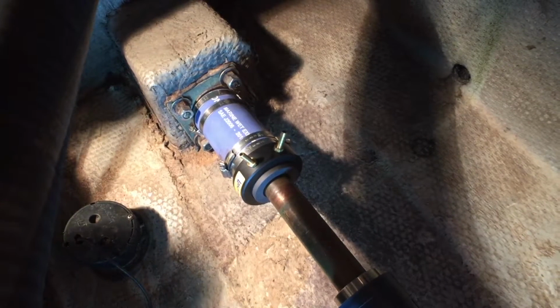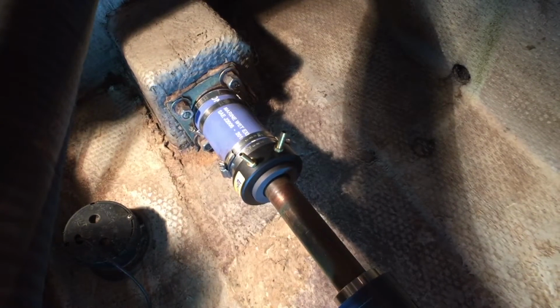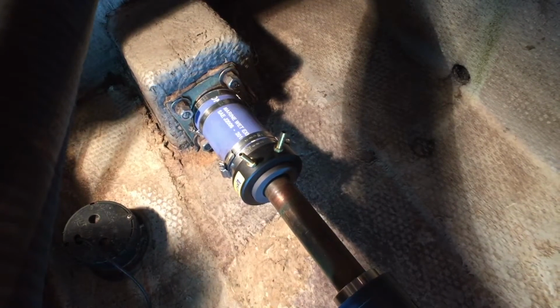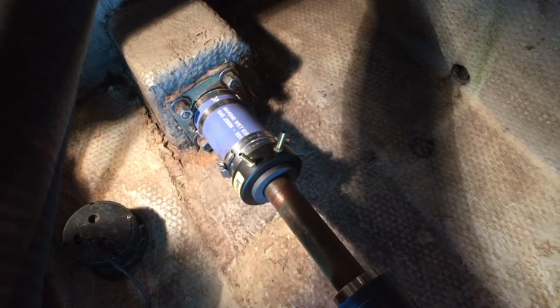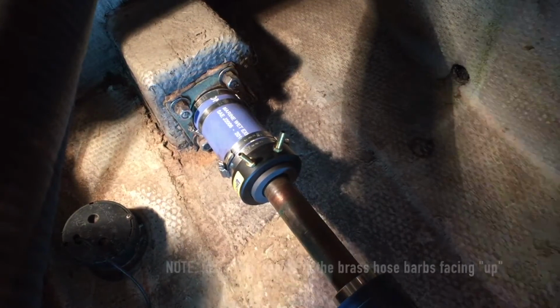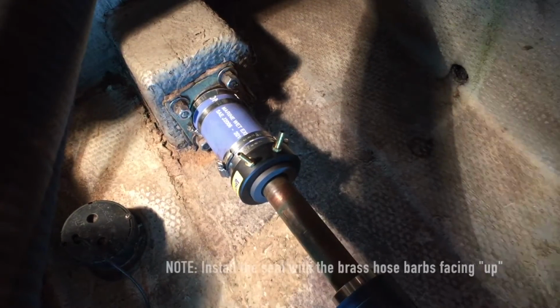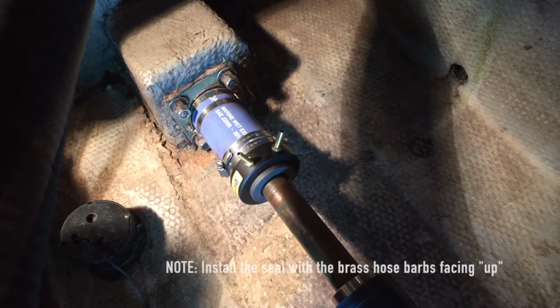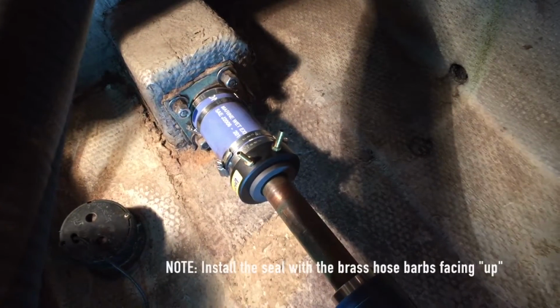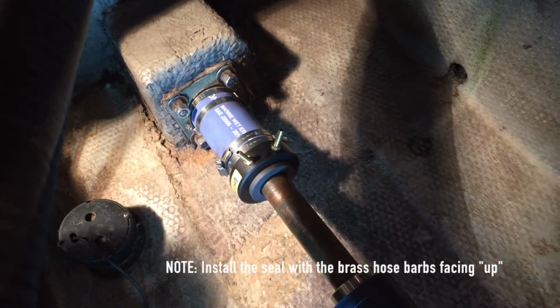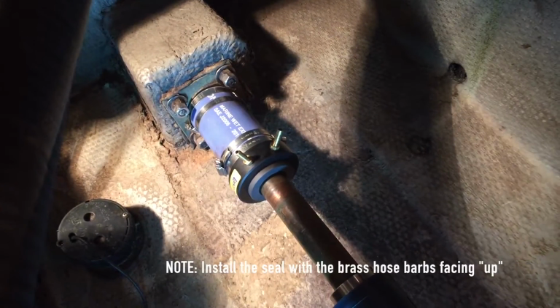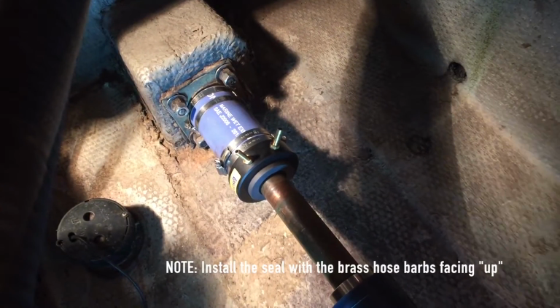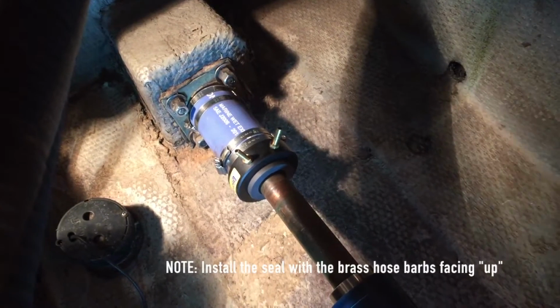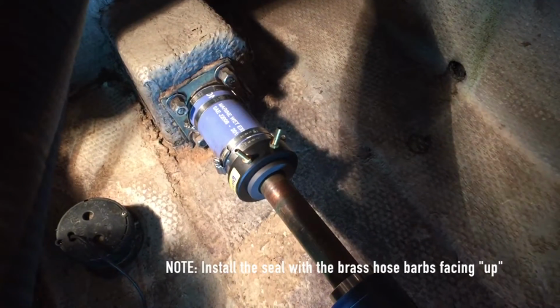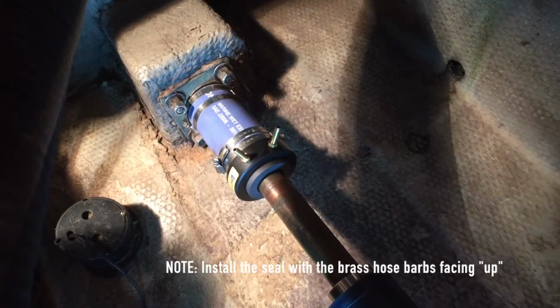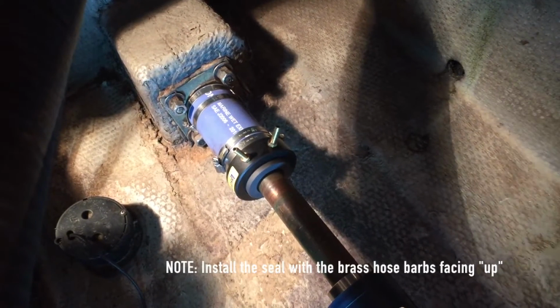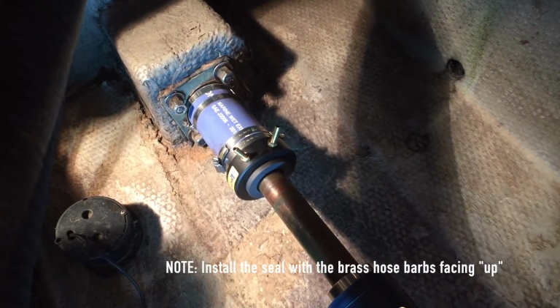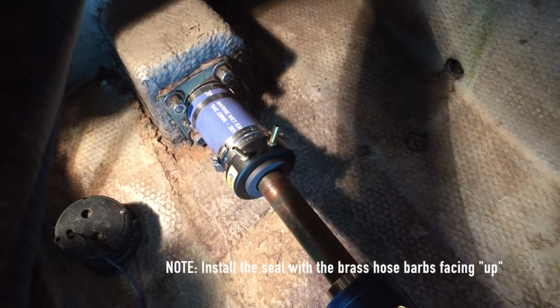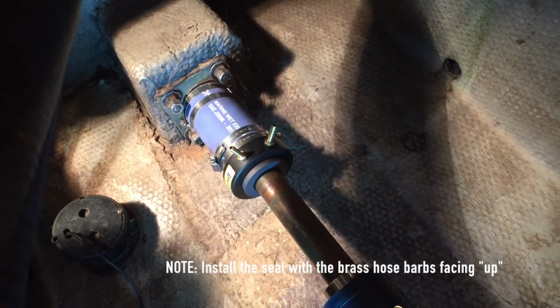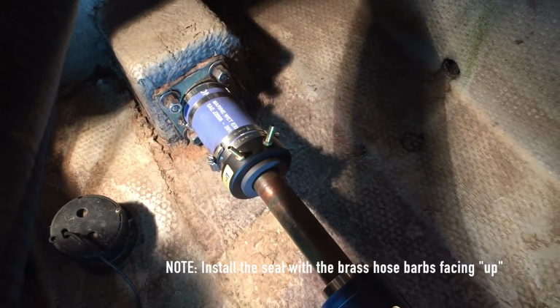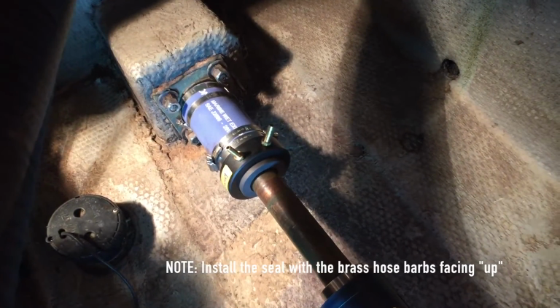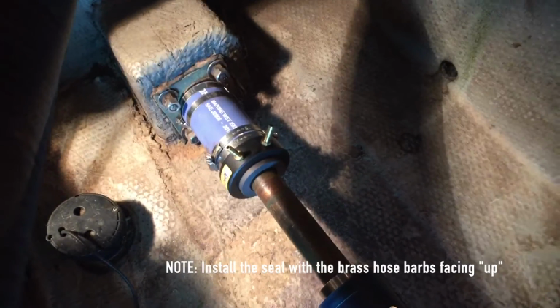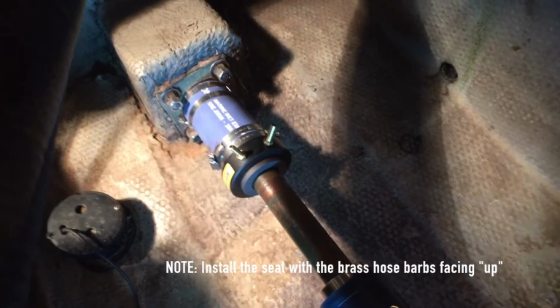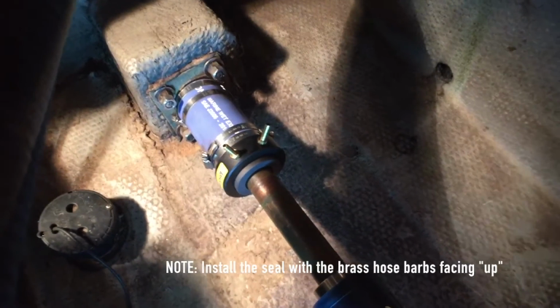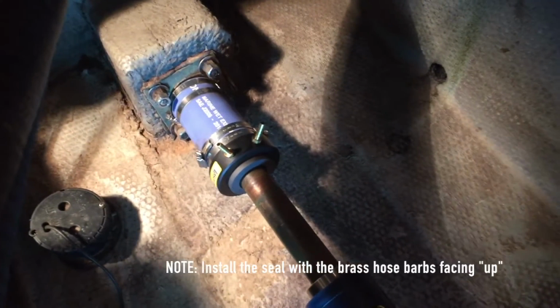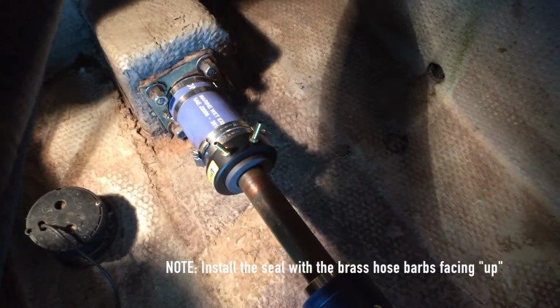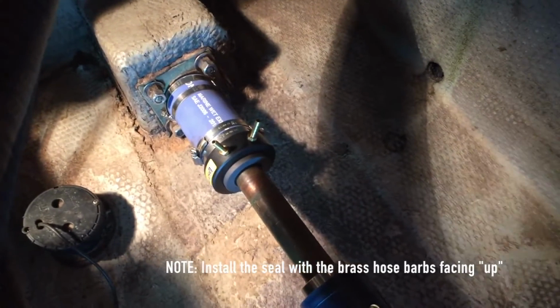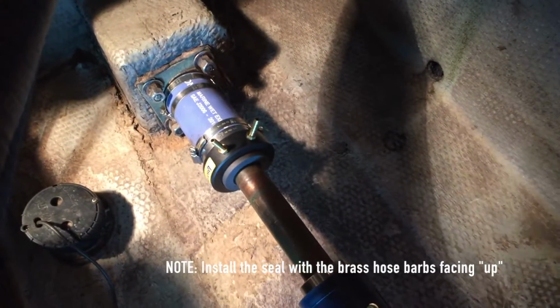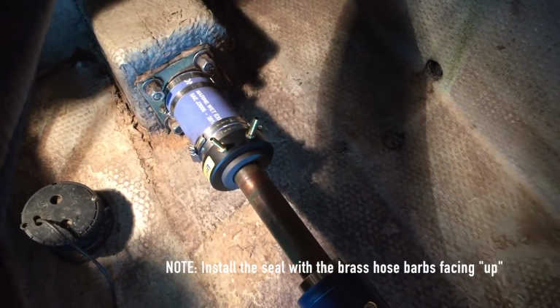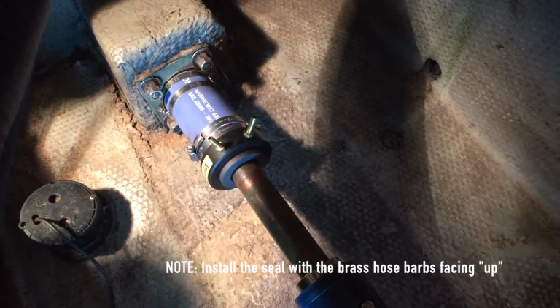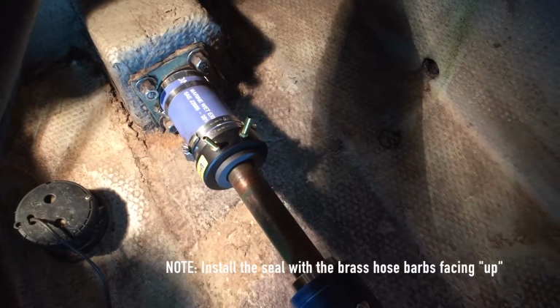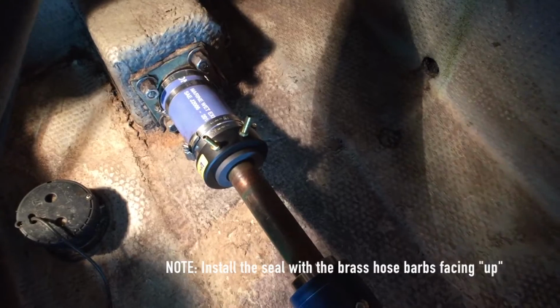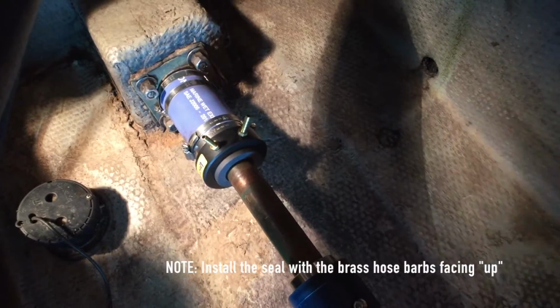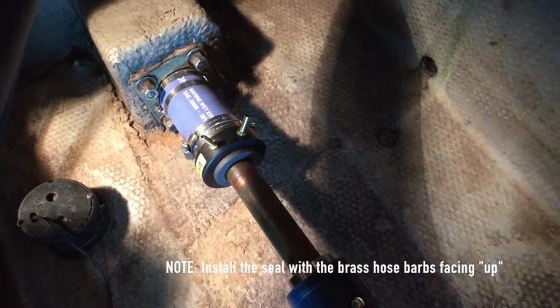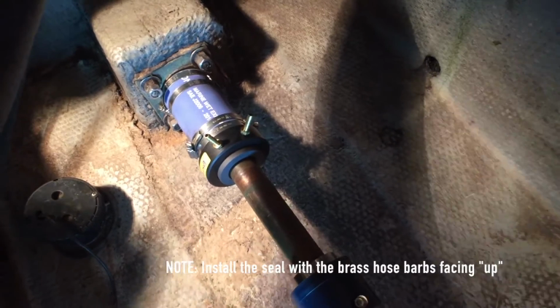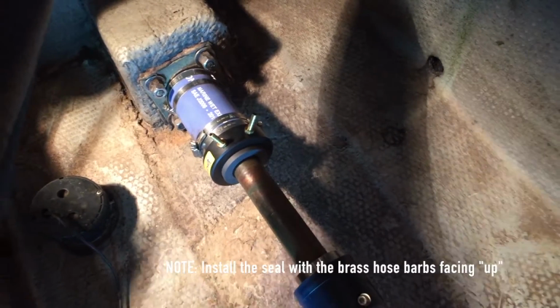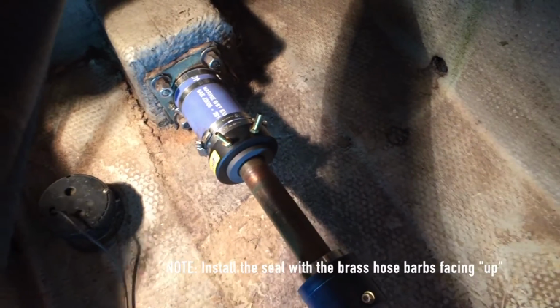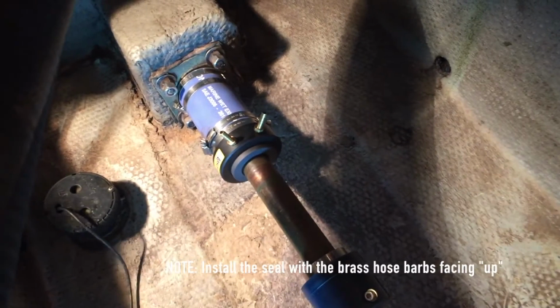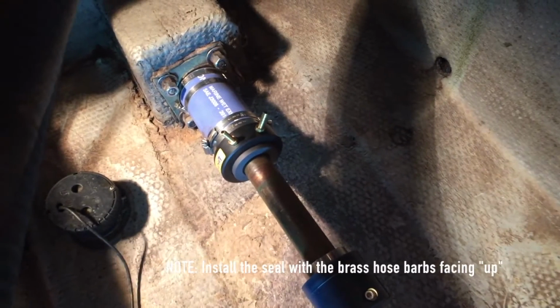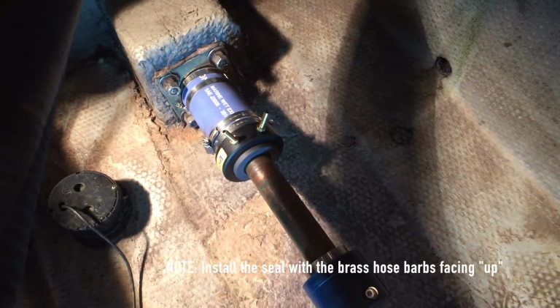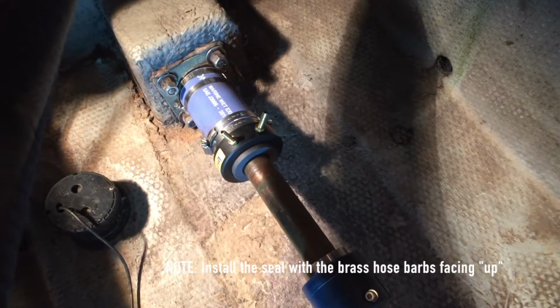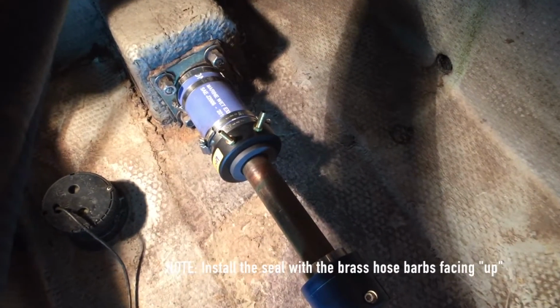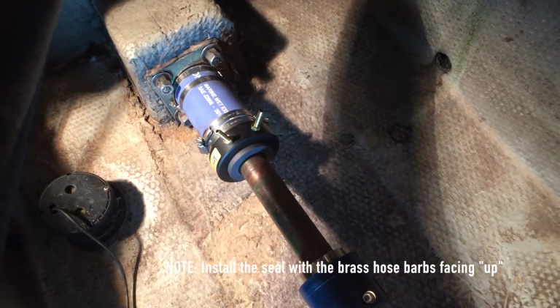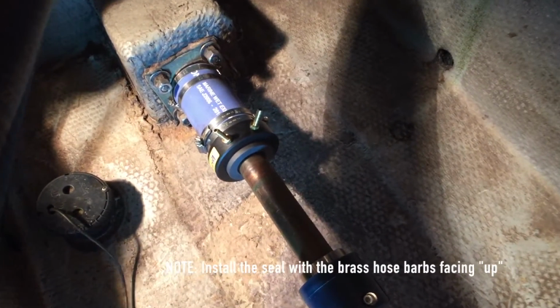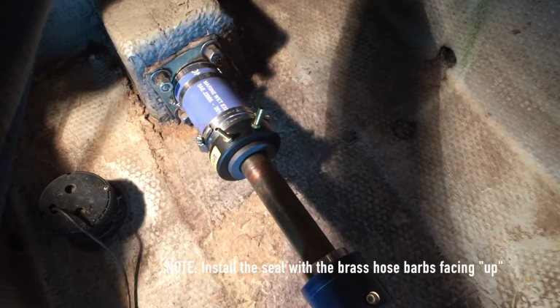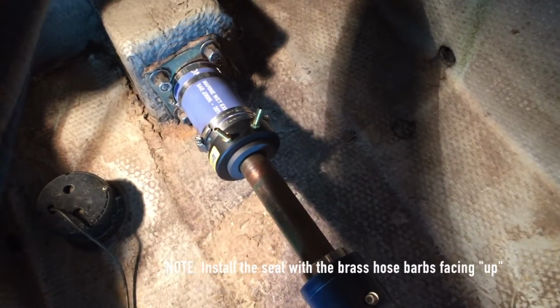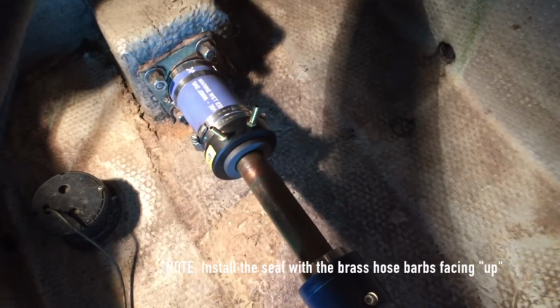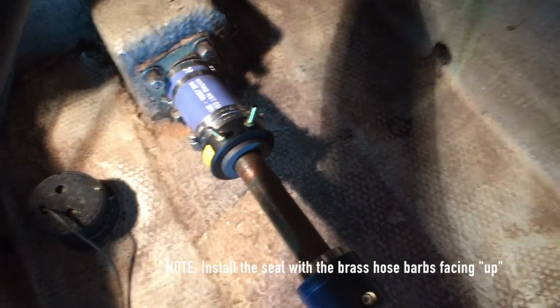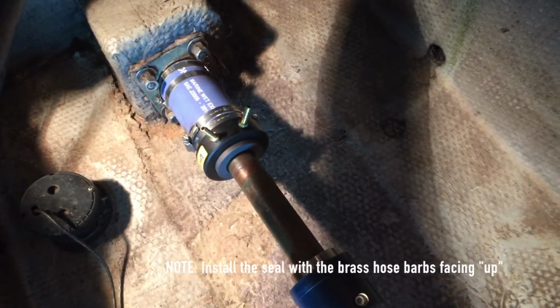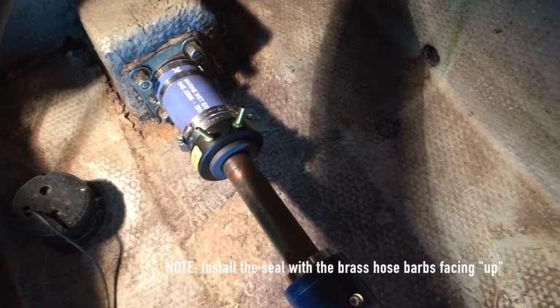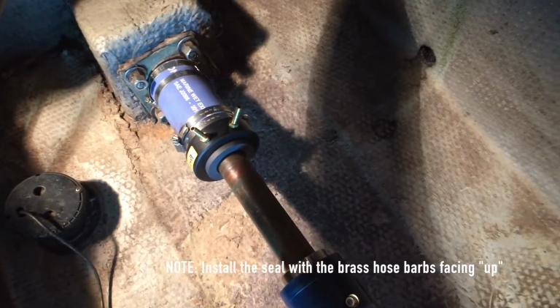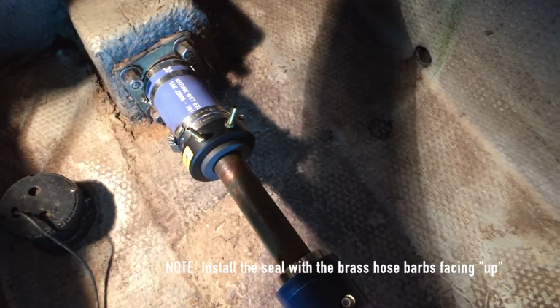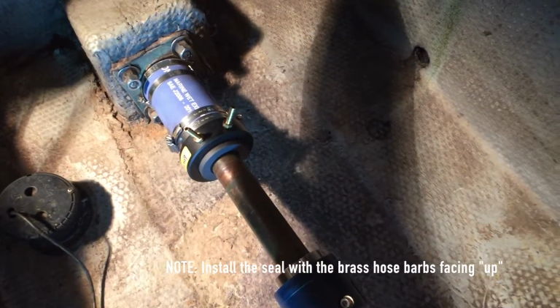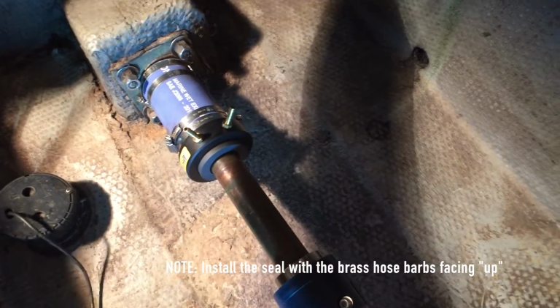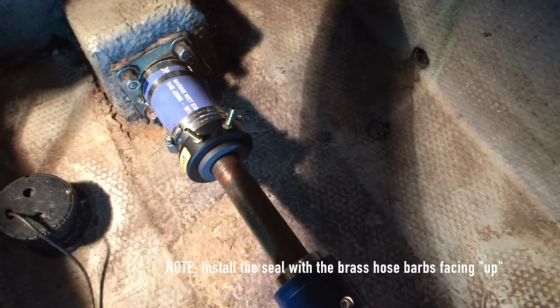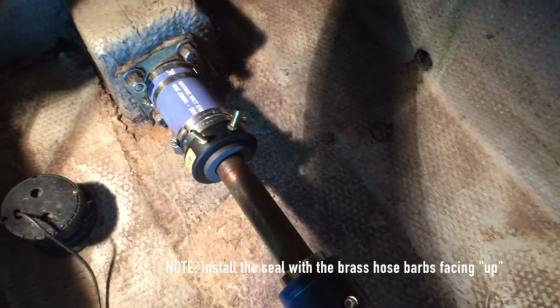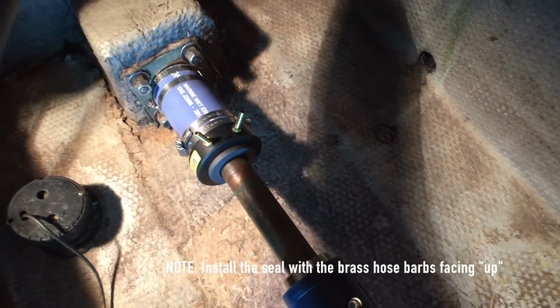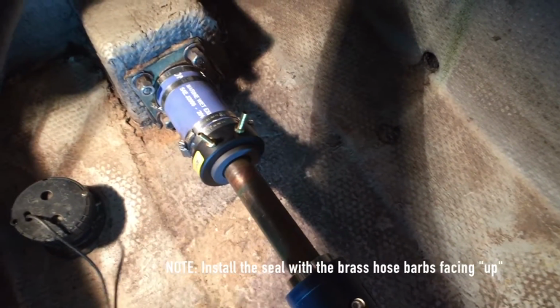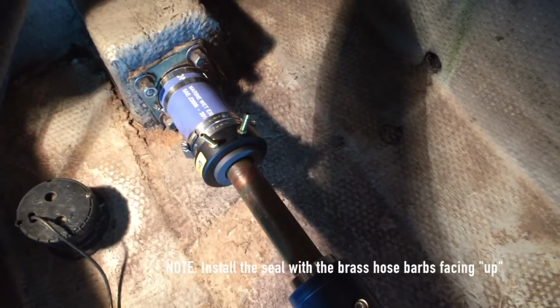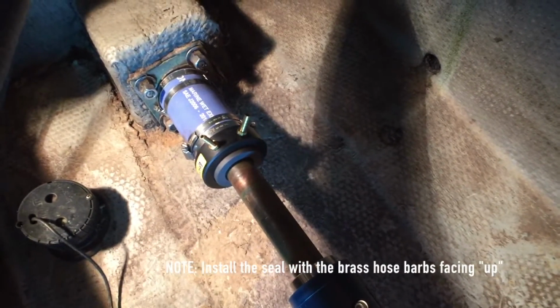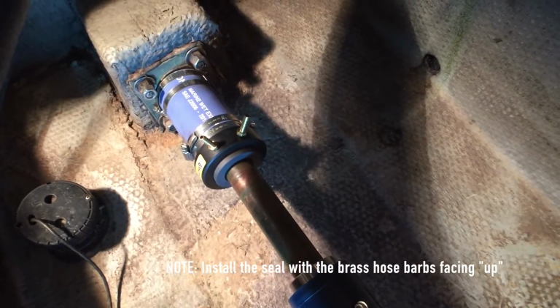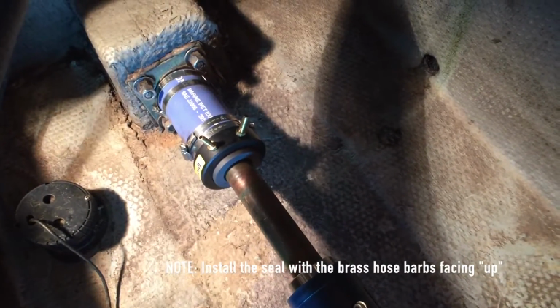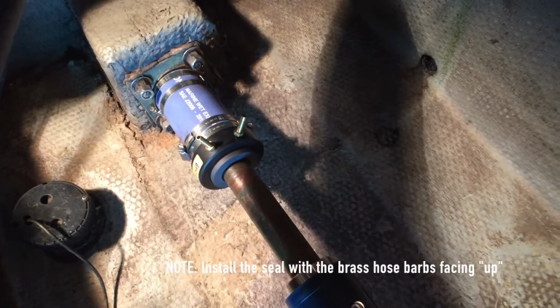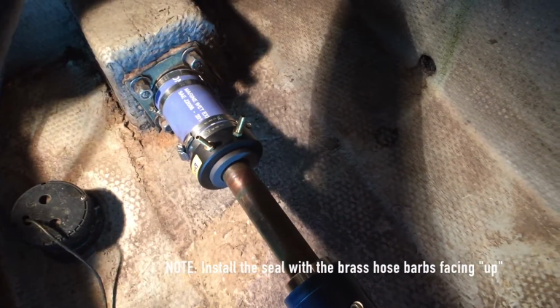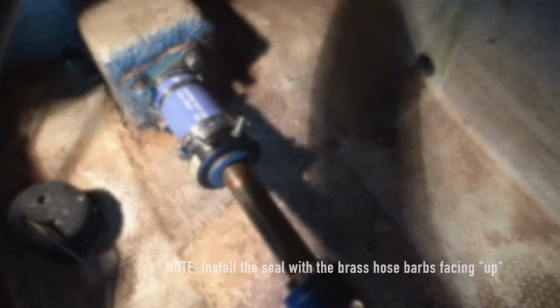Please note, before tightening the hose clamps, be sure that the brass hose barbs are installed facing up. This will make it easier to install the cooling lines.